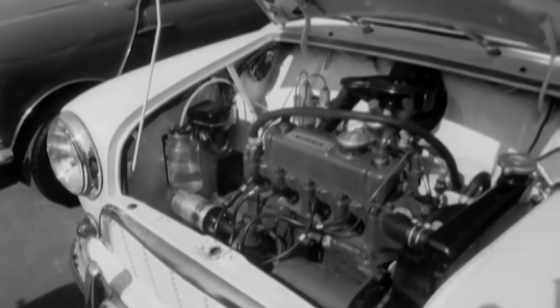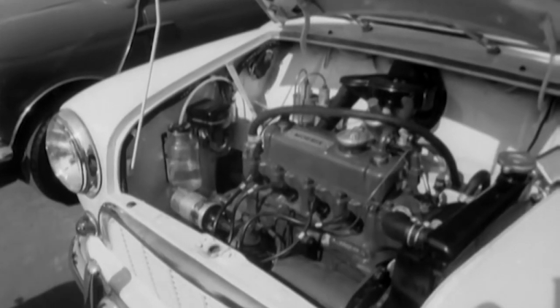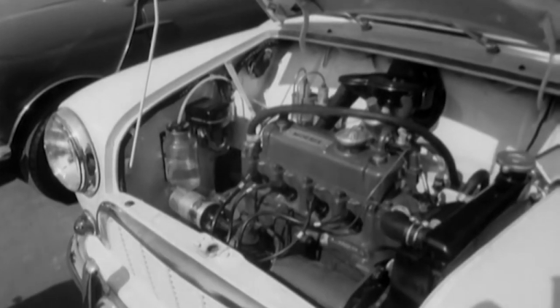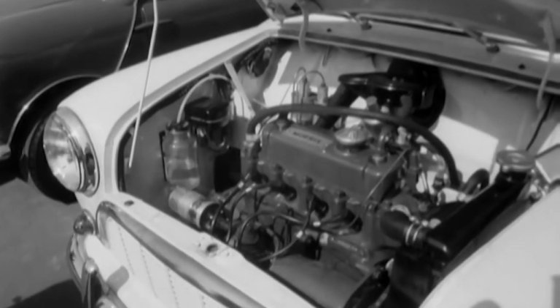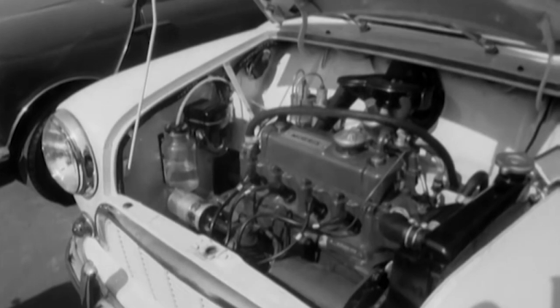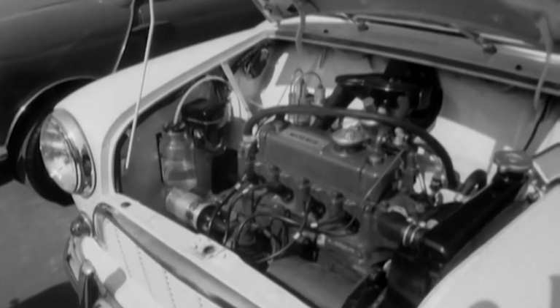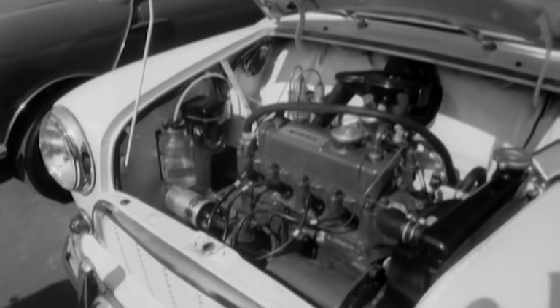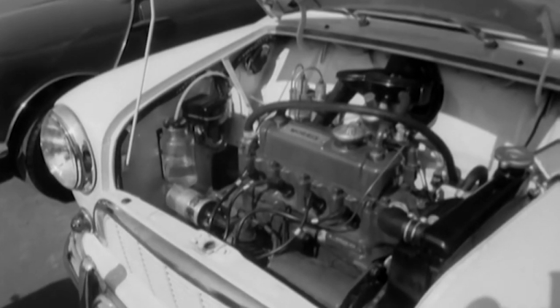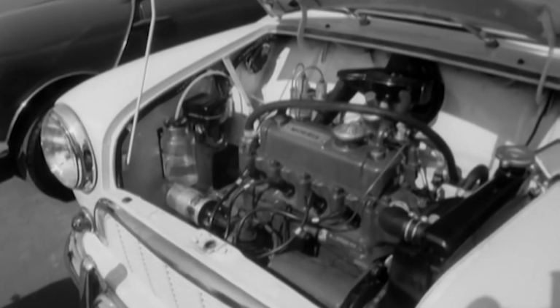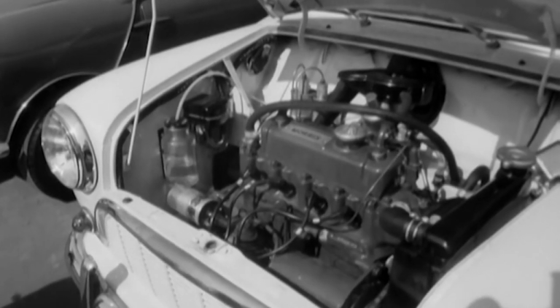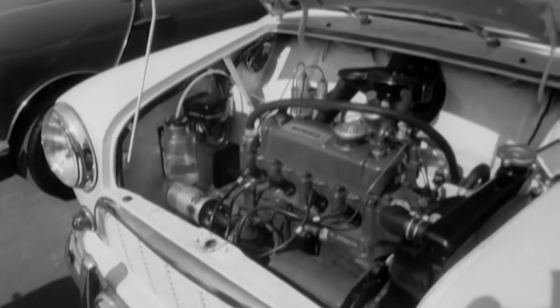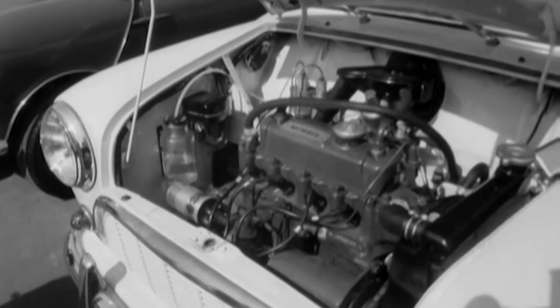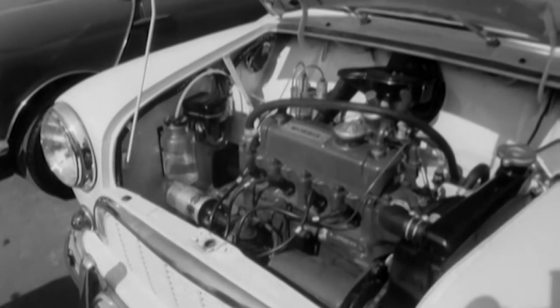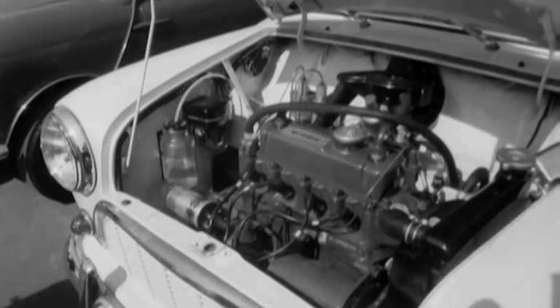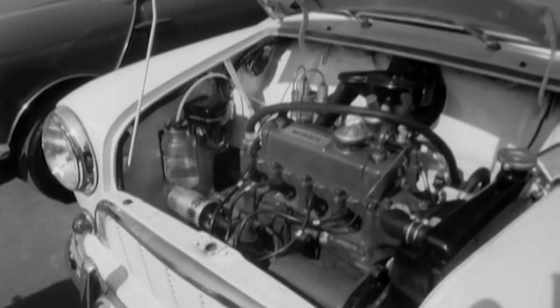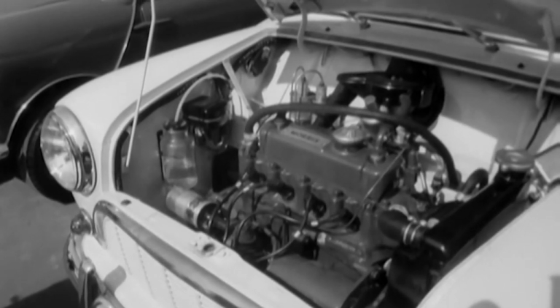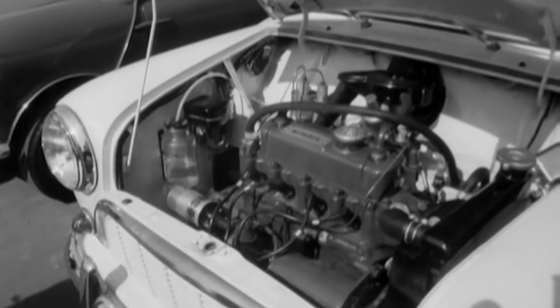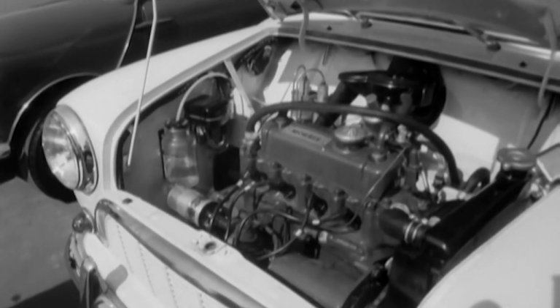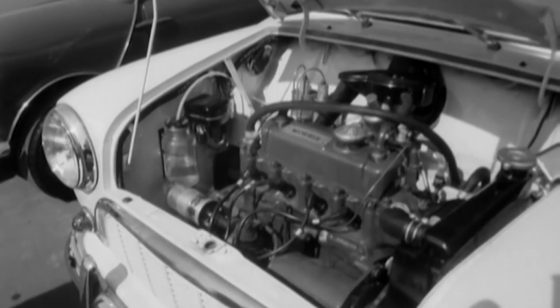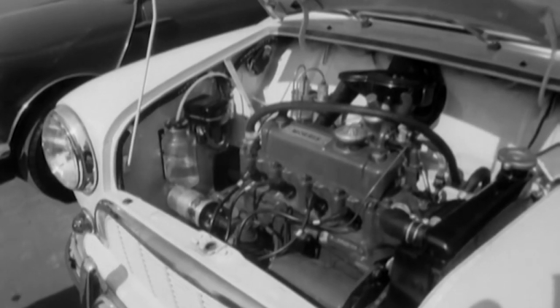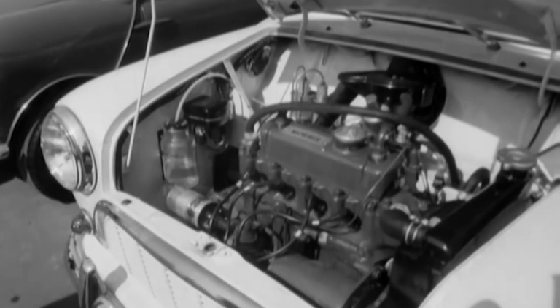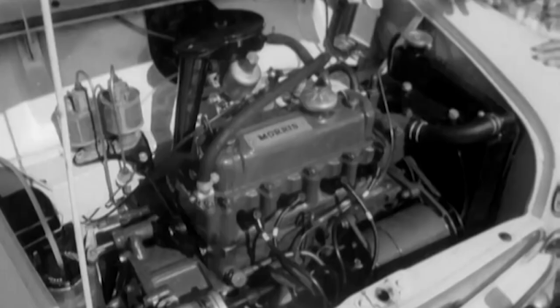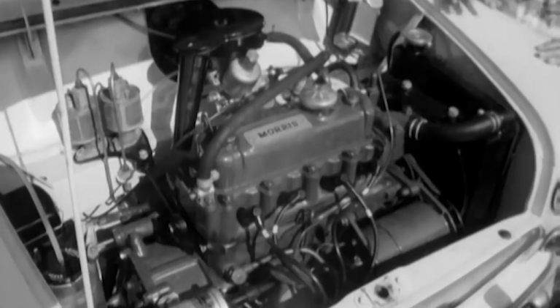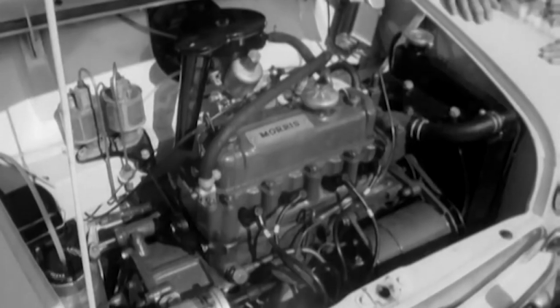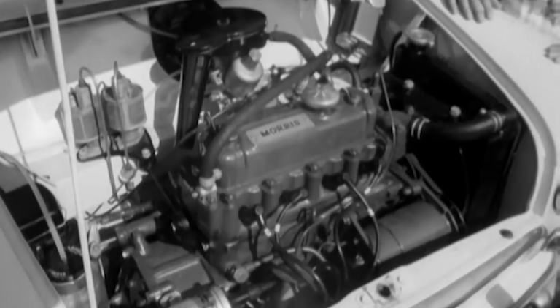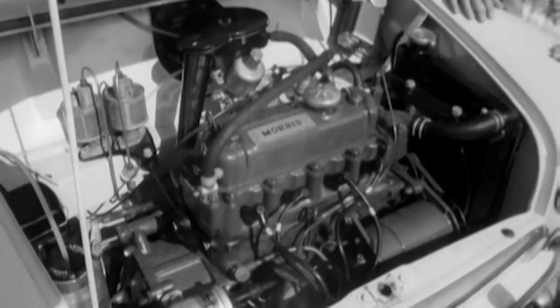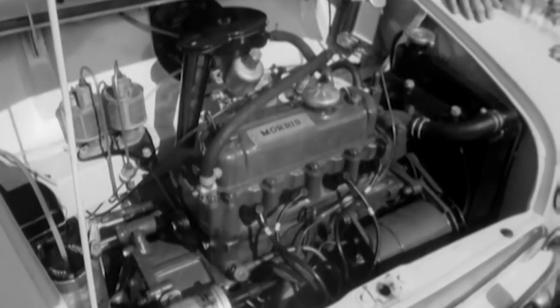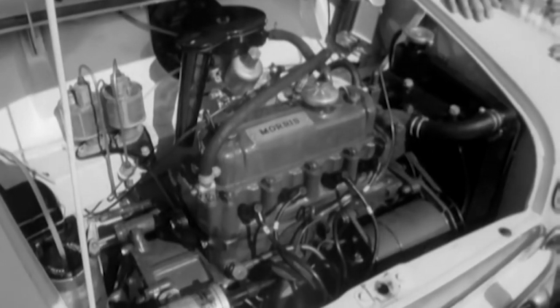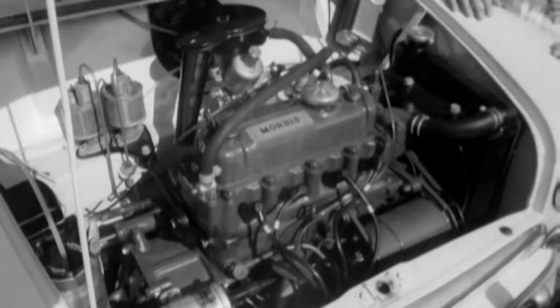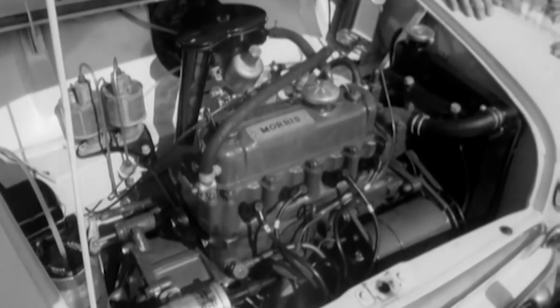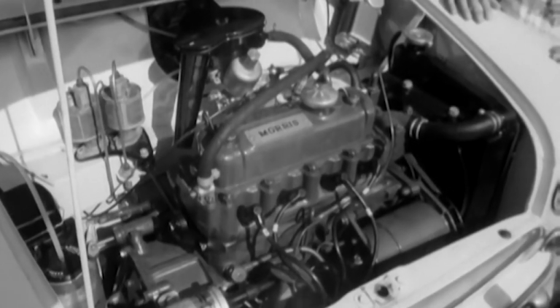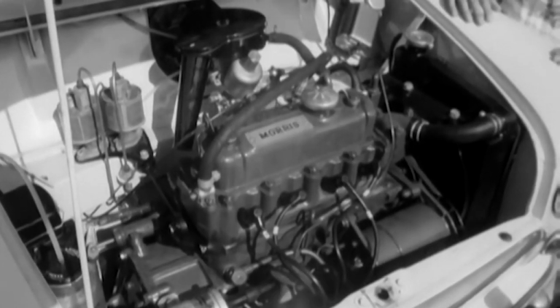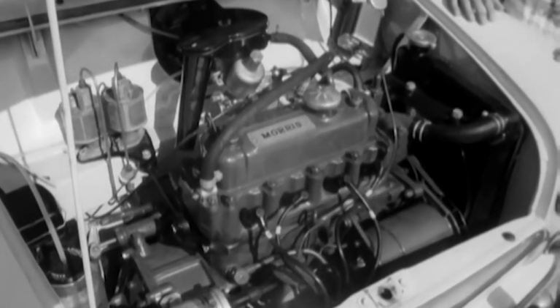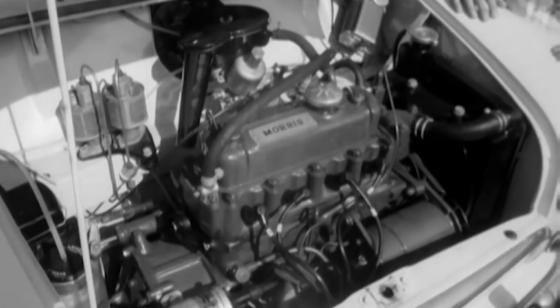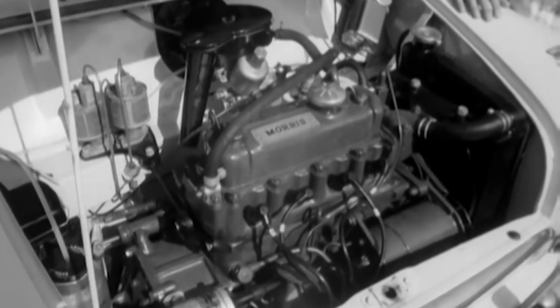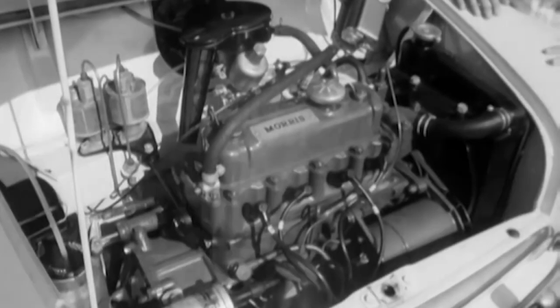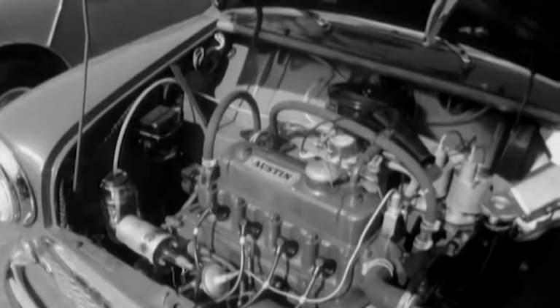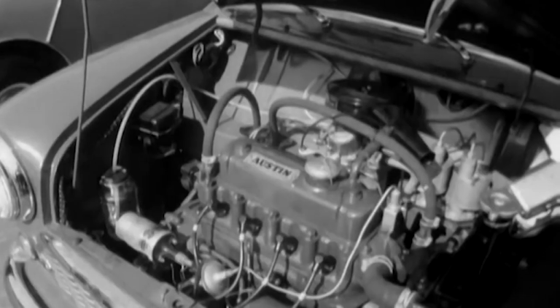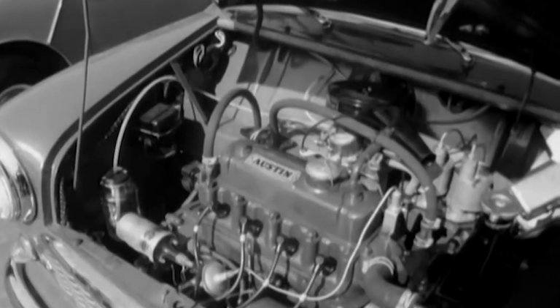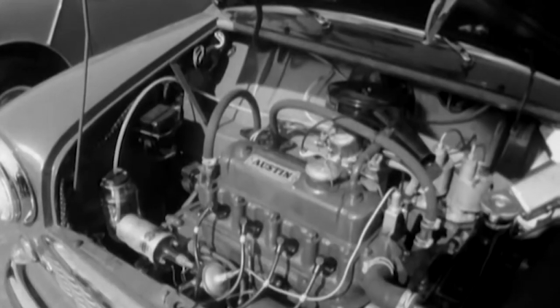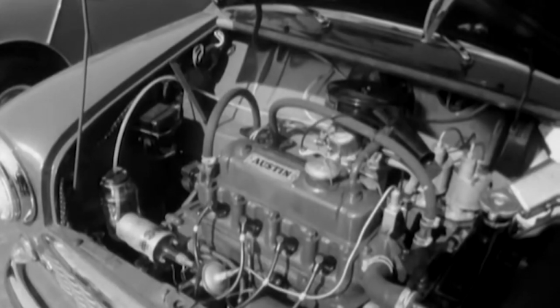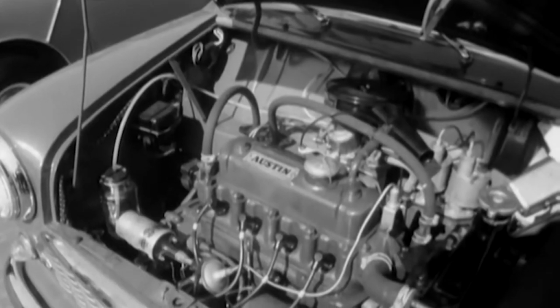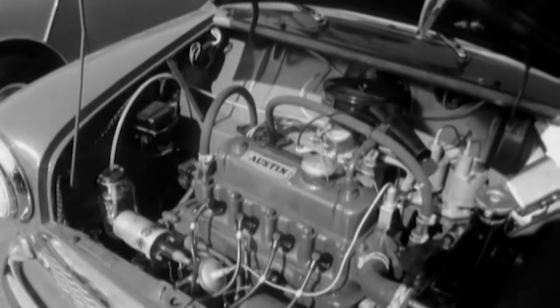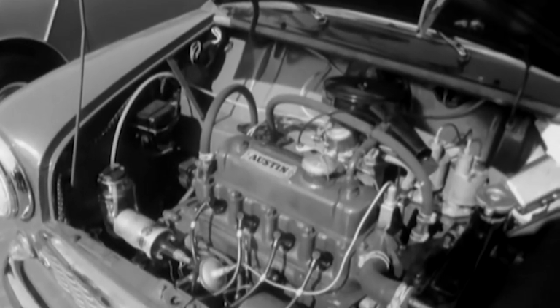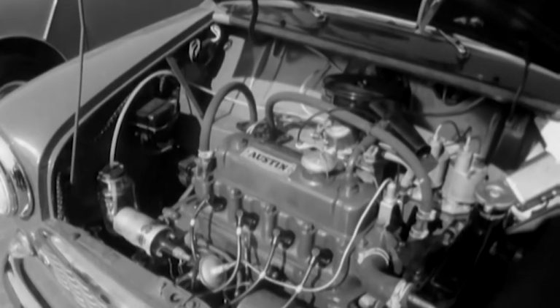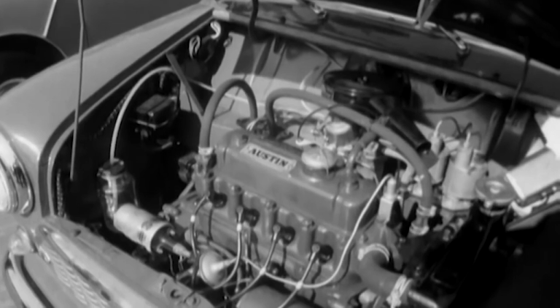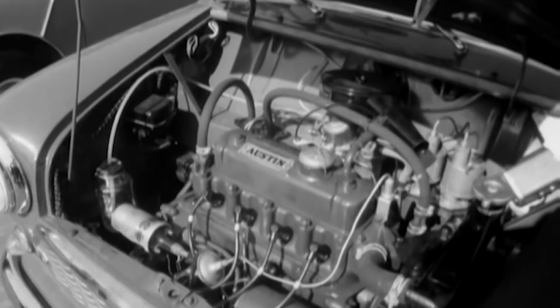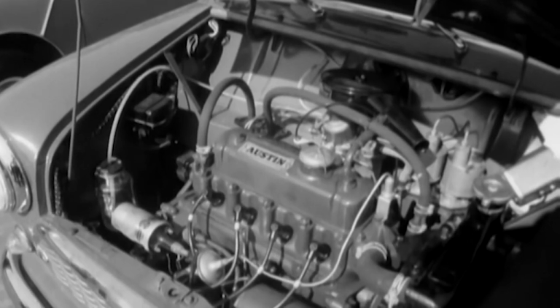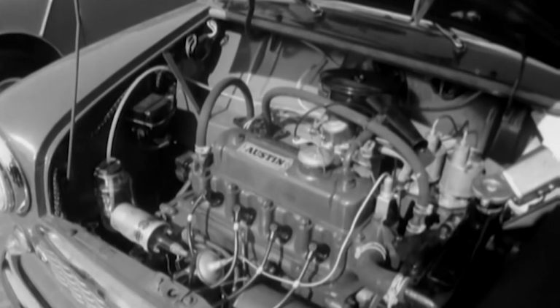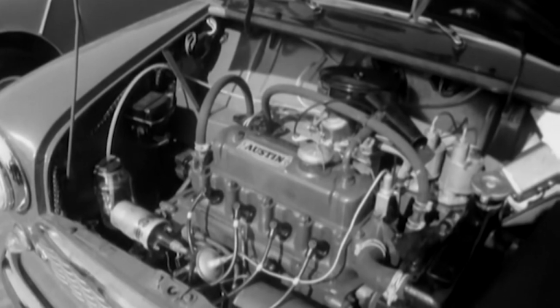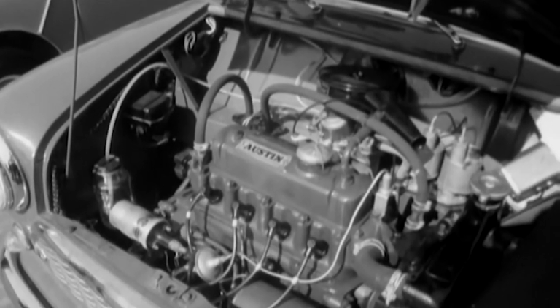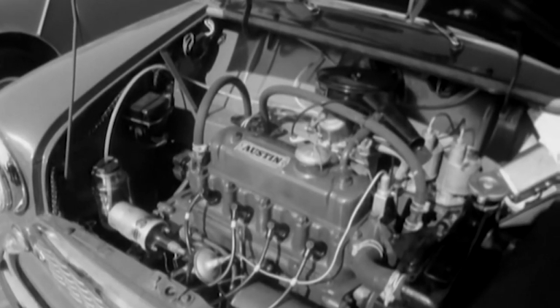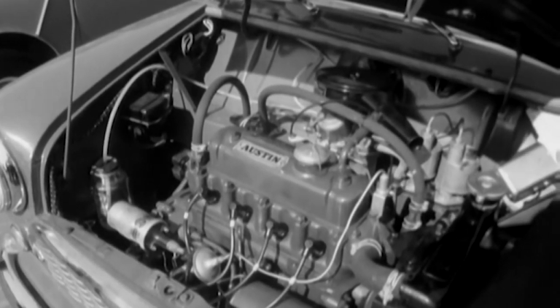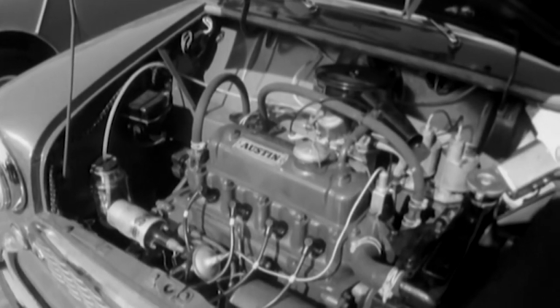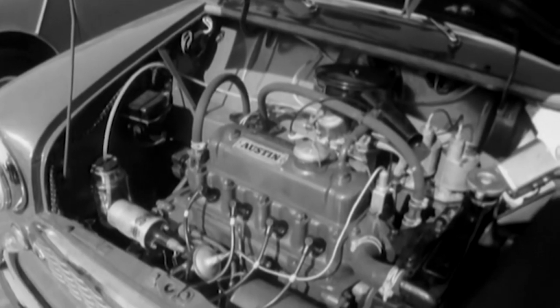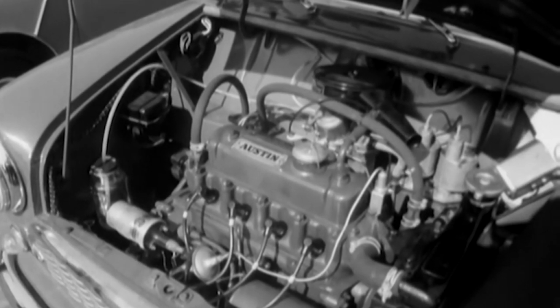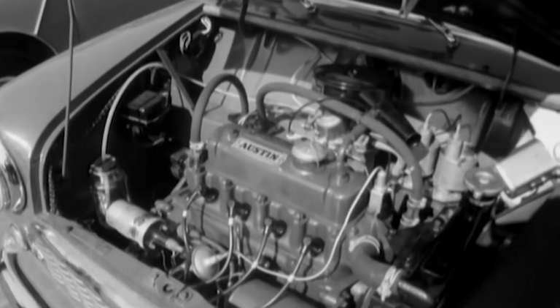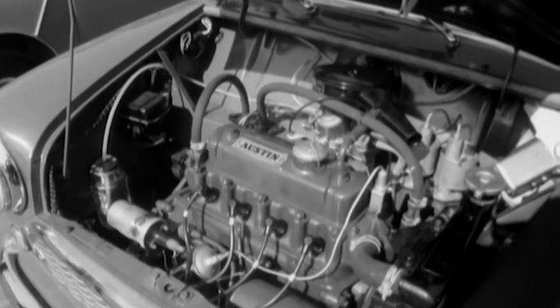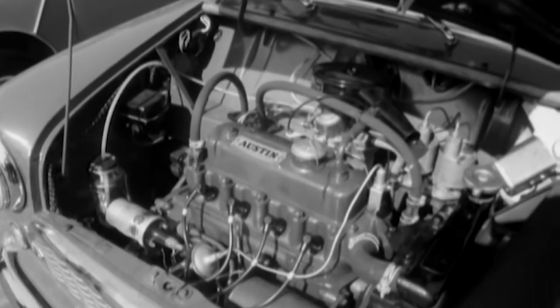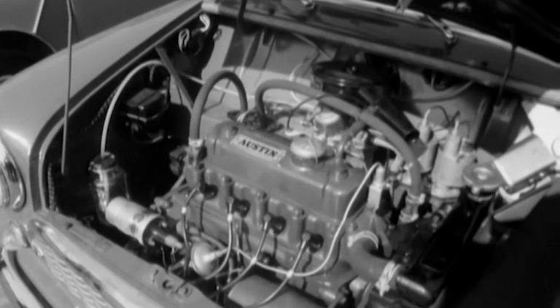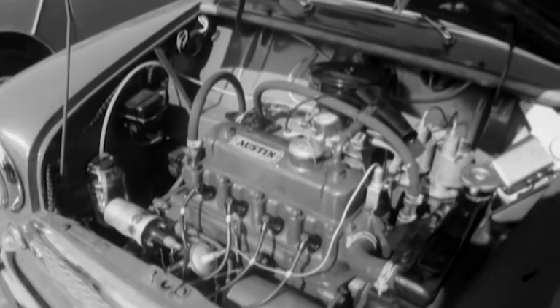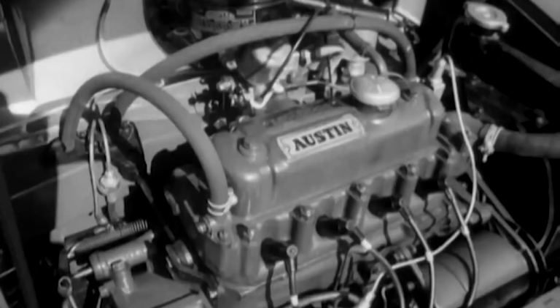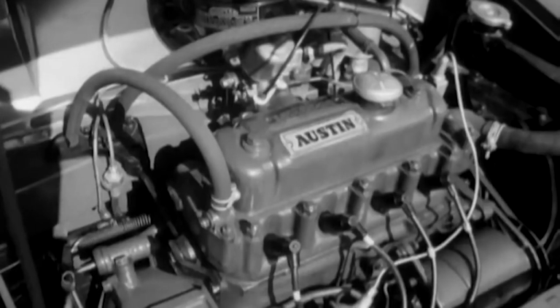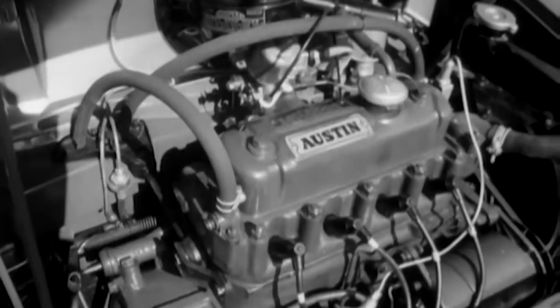The 850cc engine is mounted across the car in both versions of this newcomer. In fact, there's hardly any difference between Morris and Austin Minis.